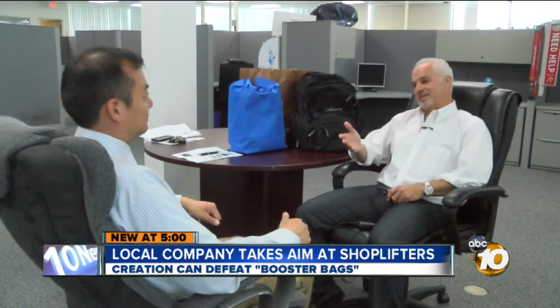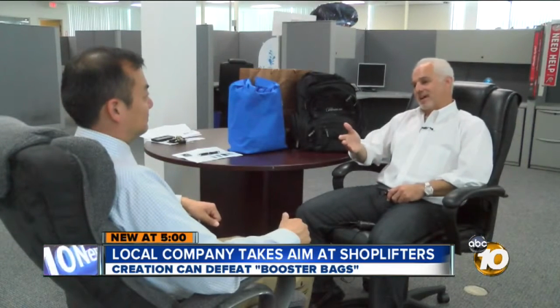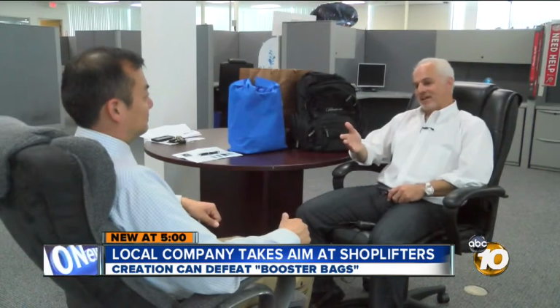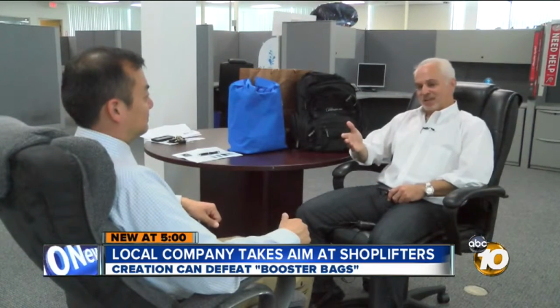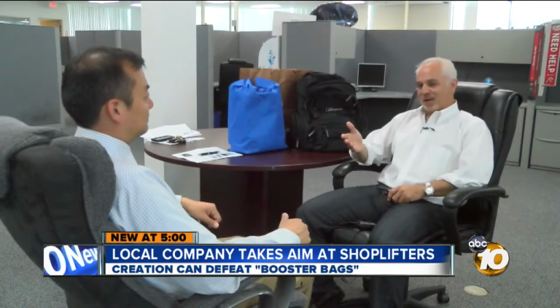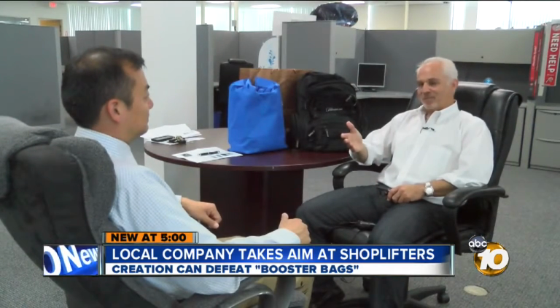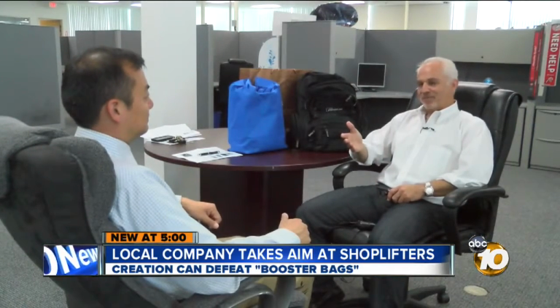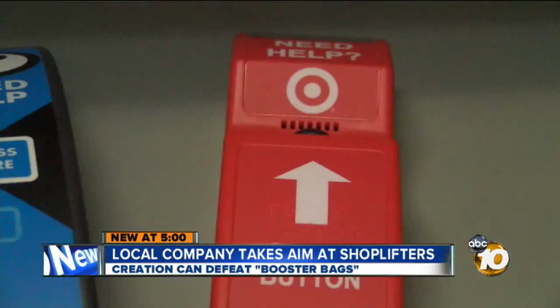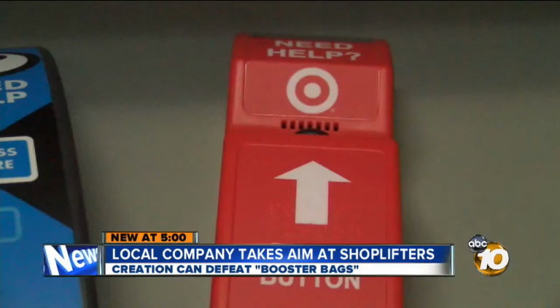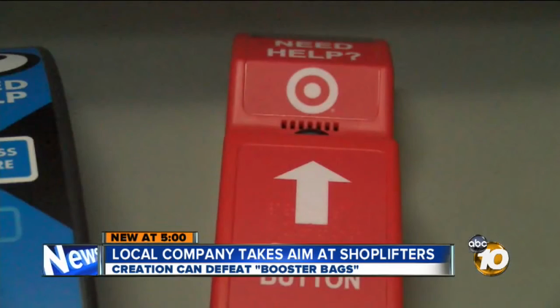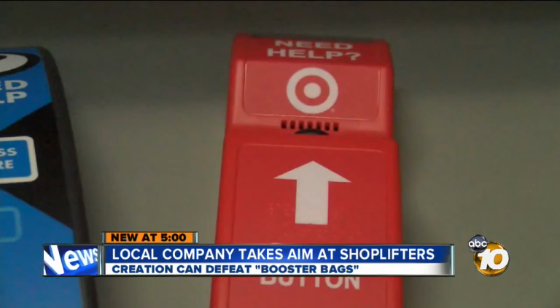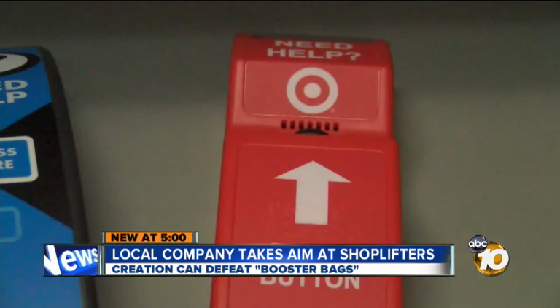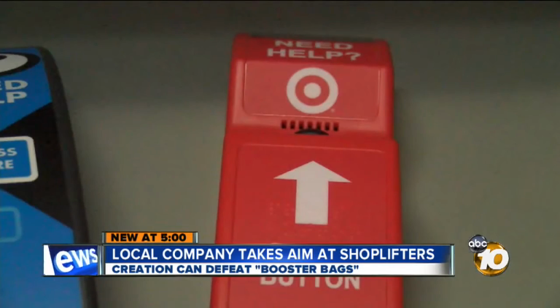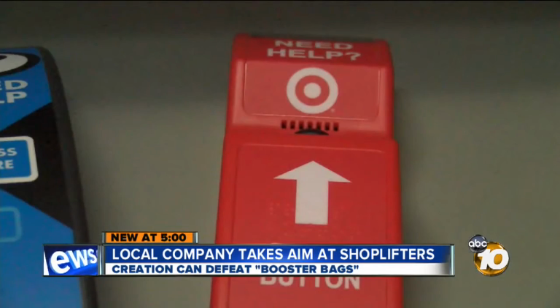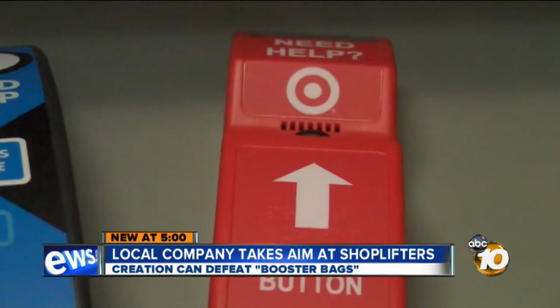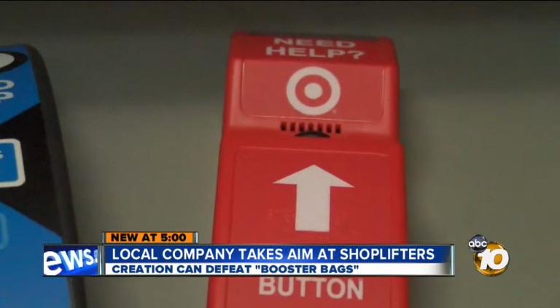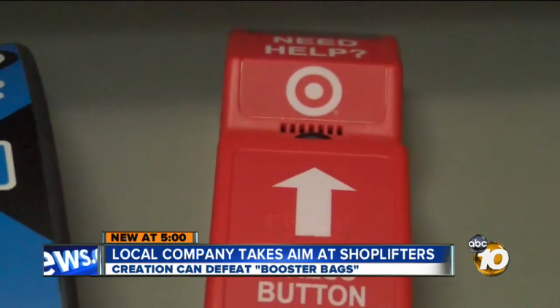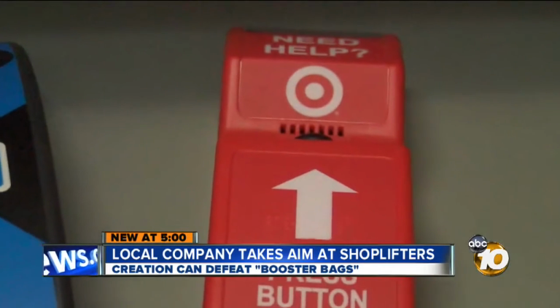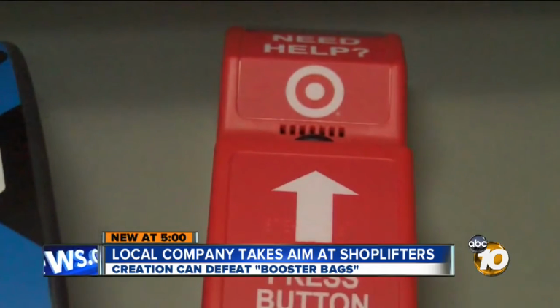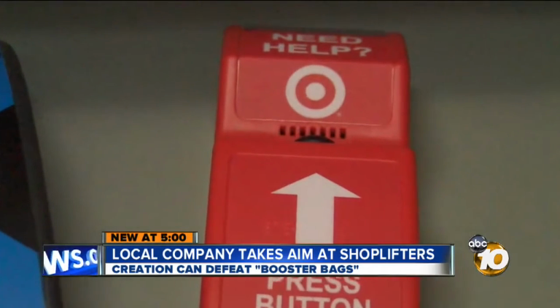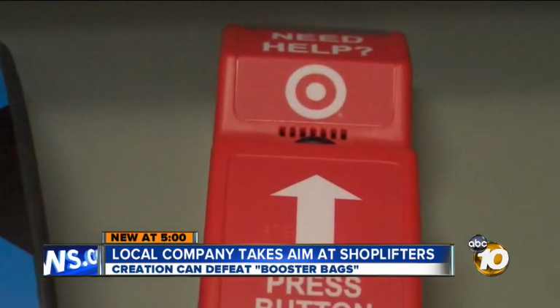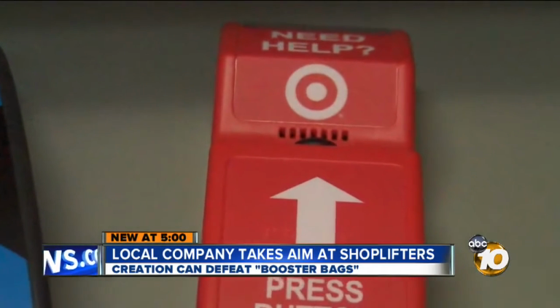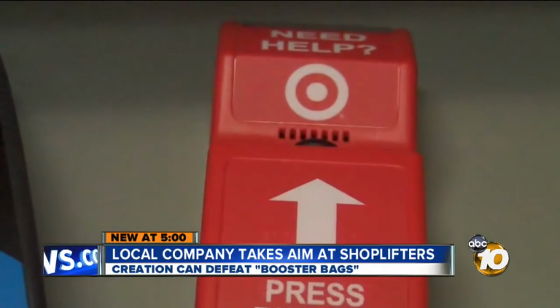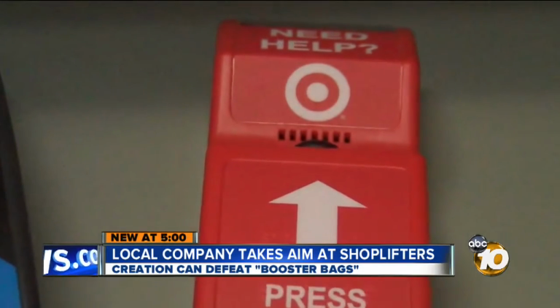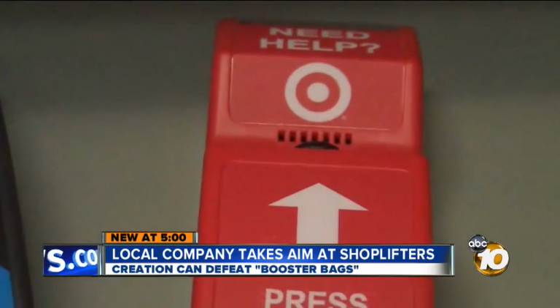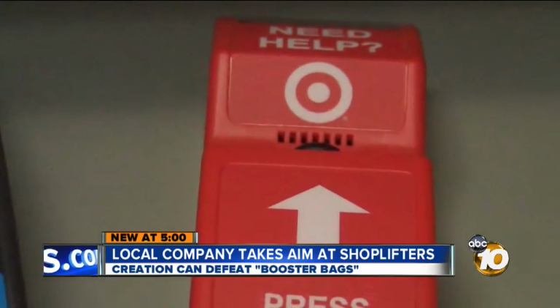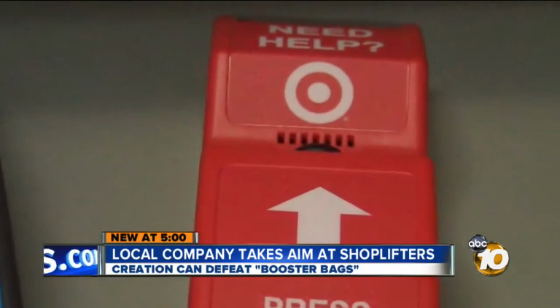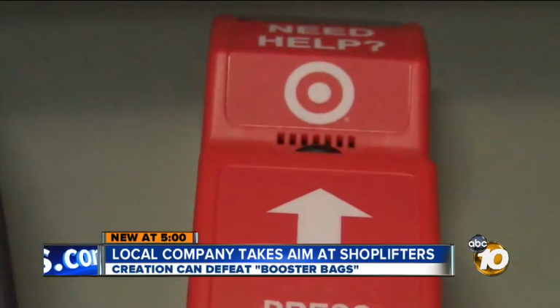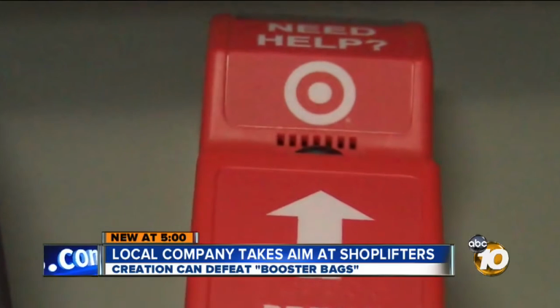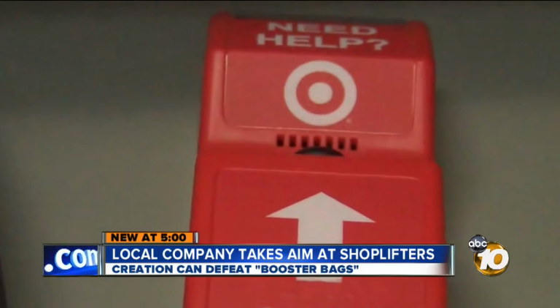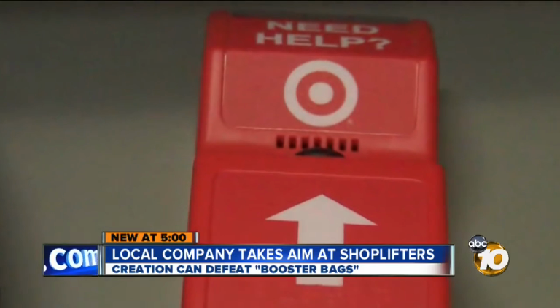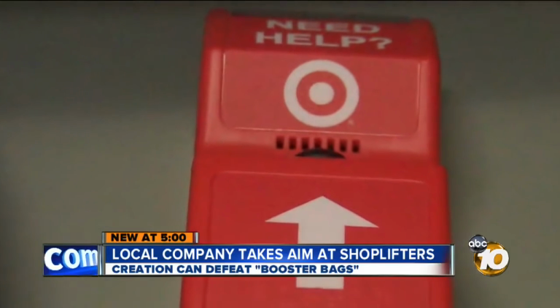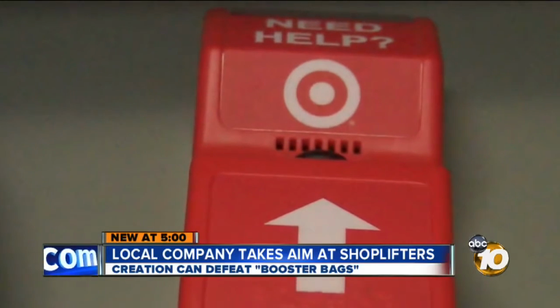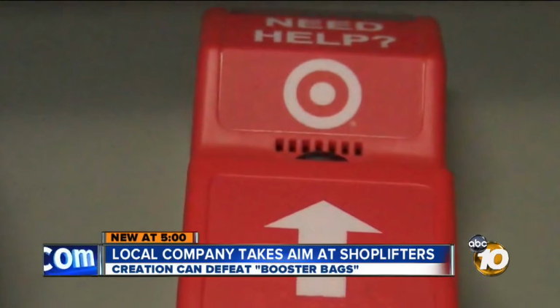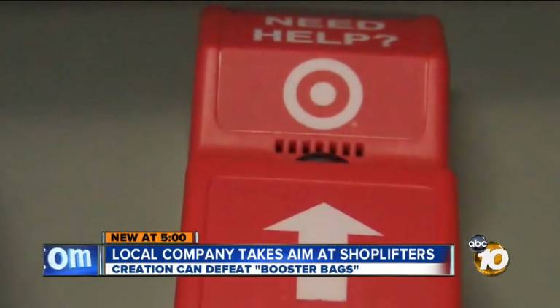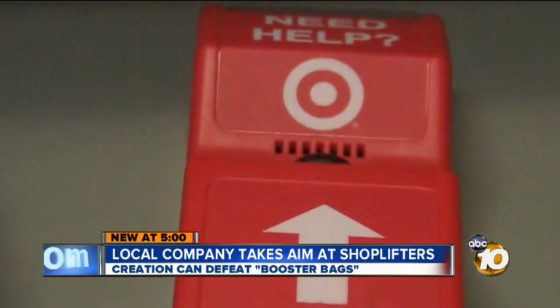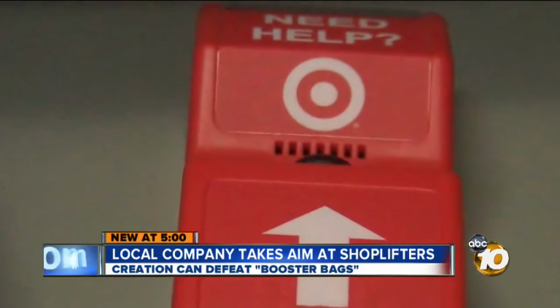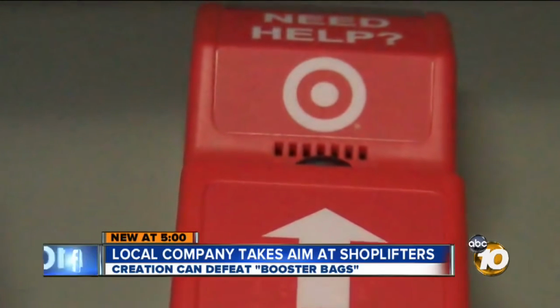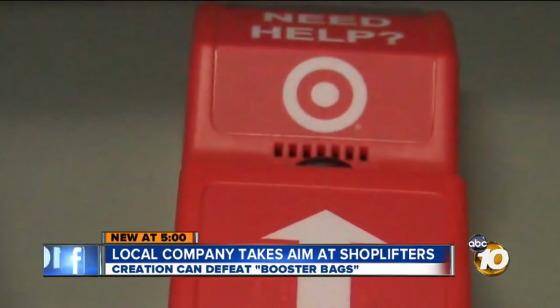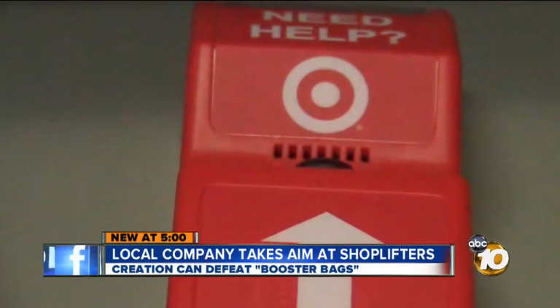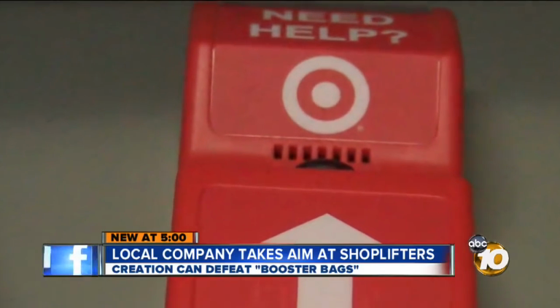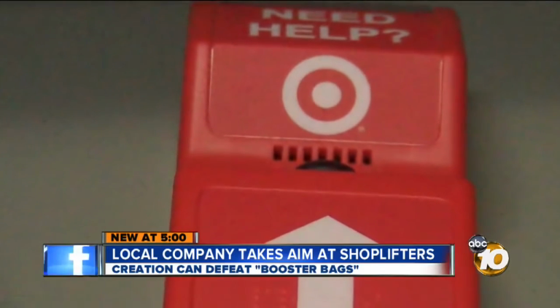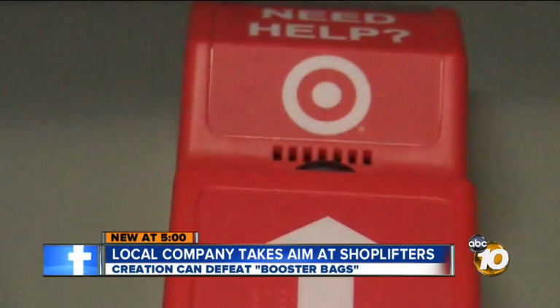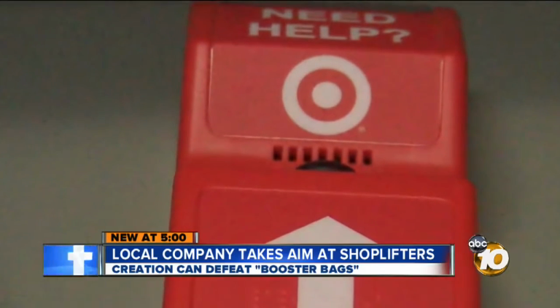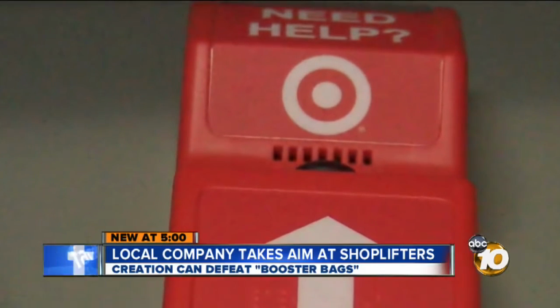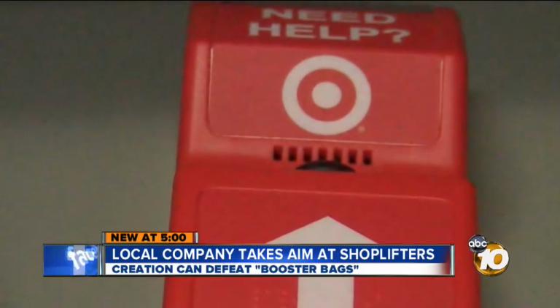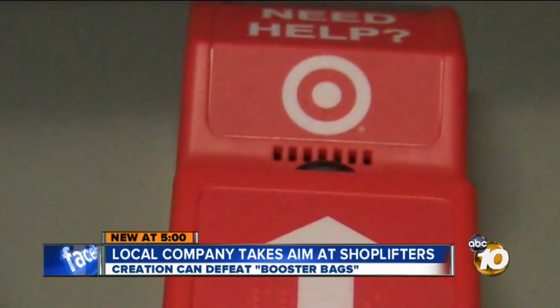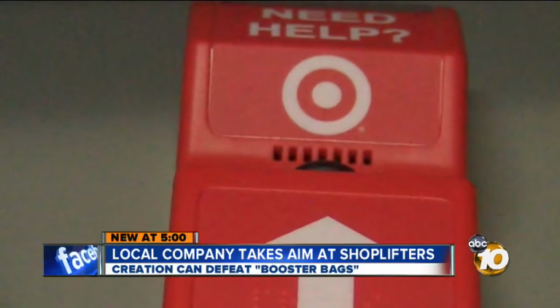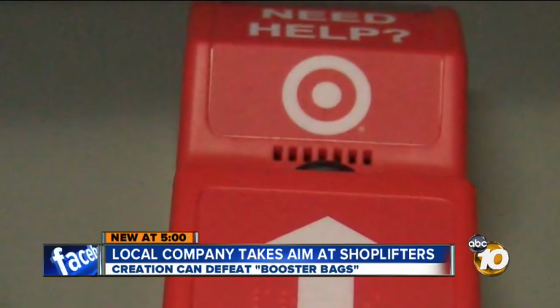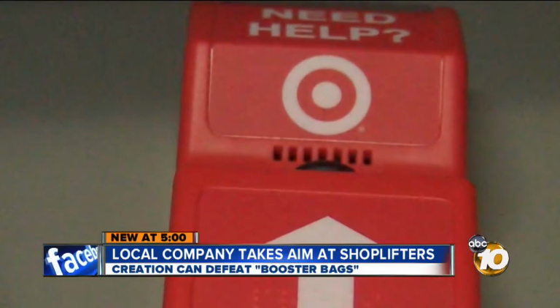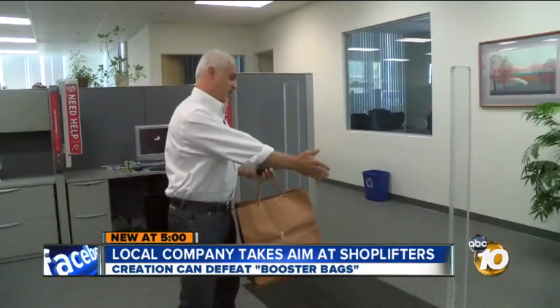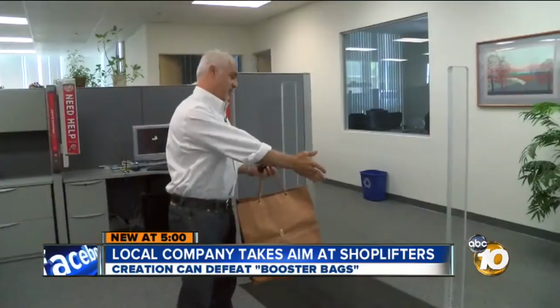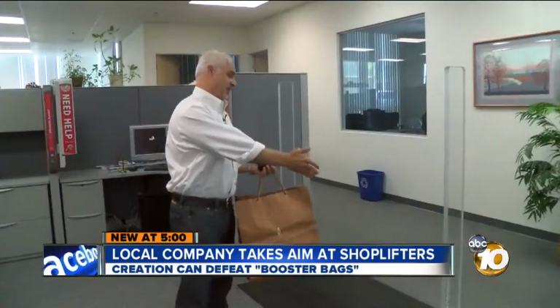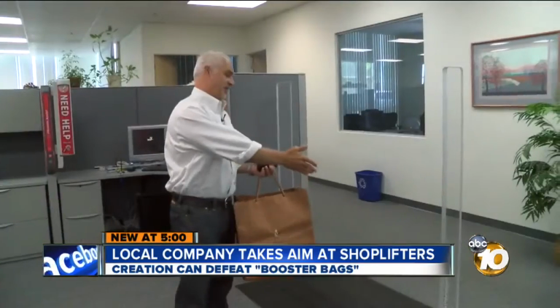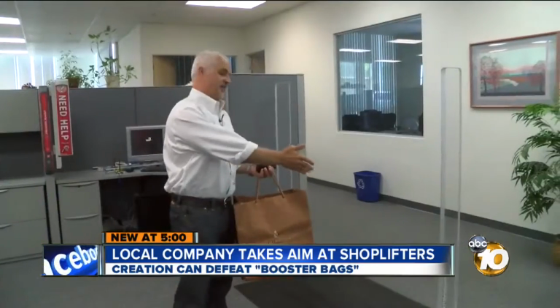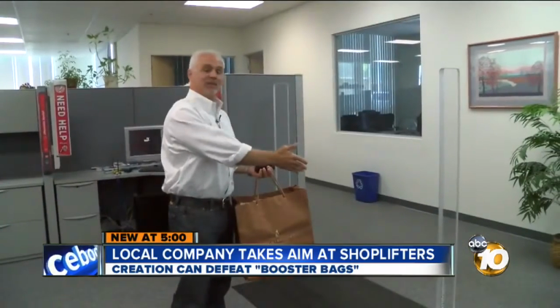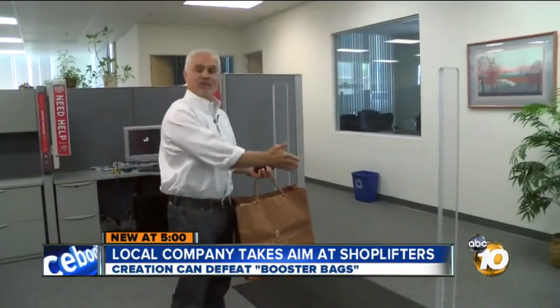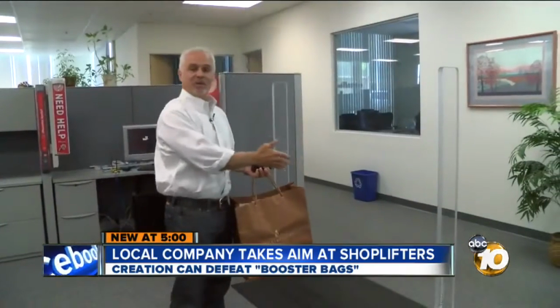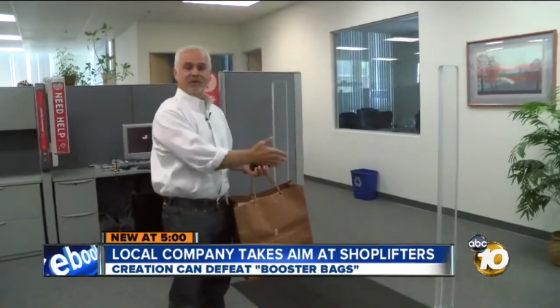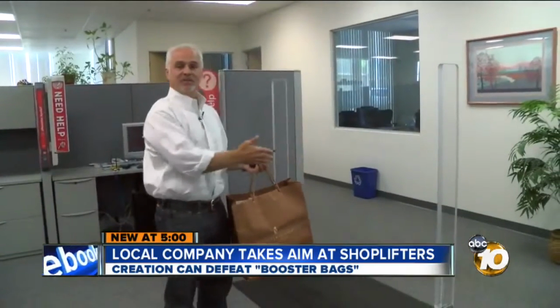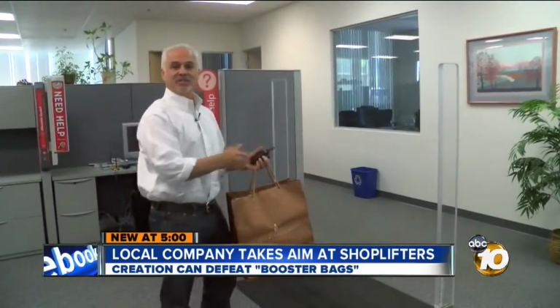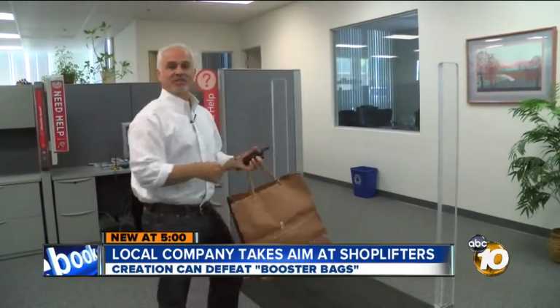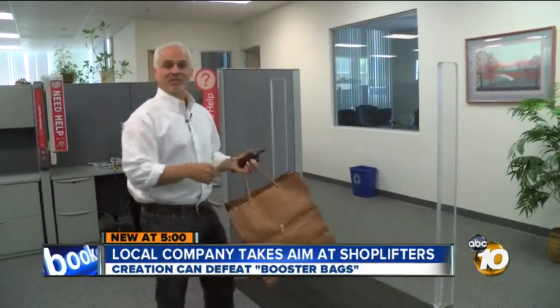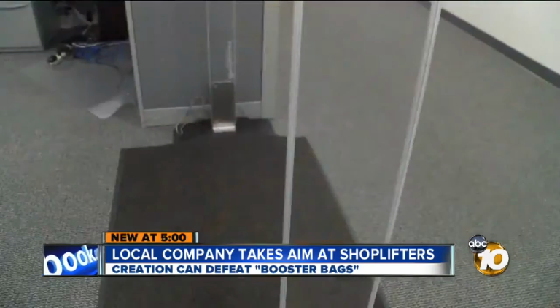Enter Joe Badano and San Diego-based Endyme, best known for customer service phones like those seen at Target. This is the Alert Metal Guard system.